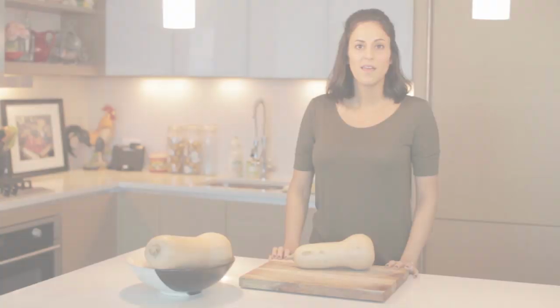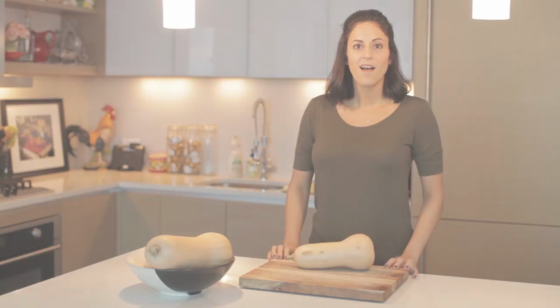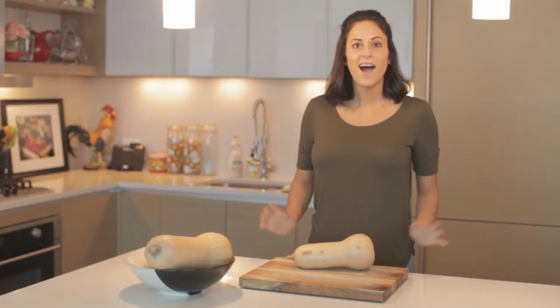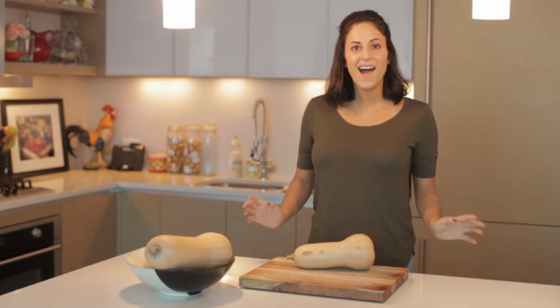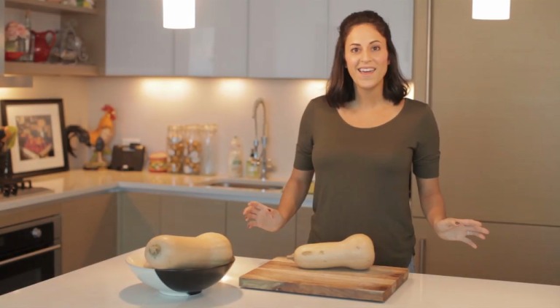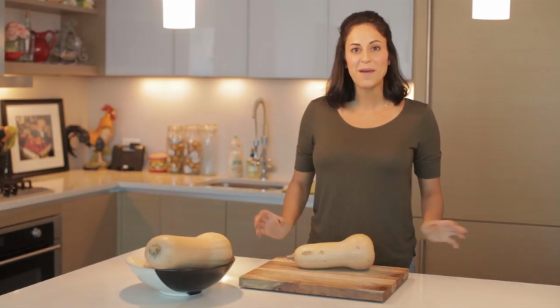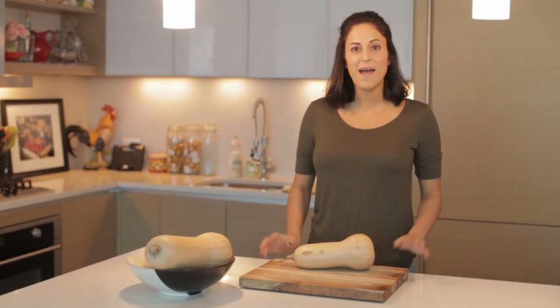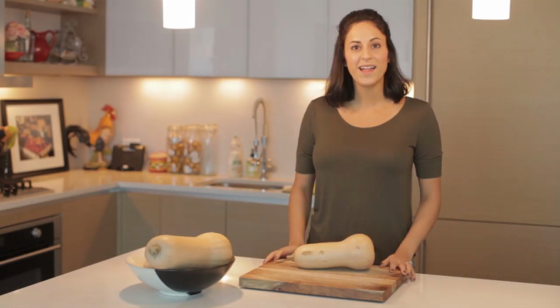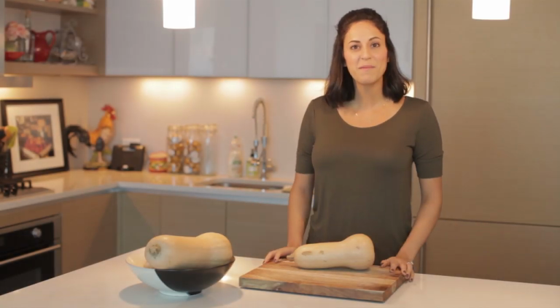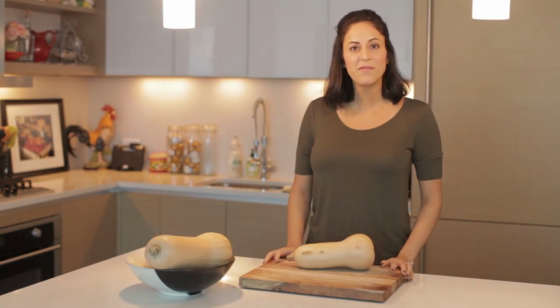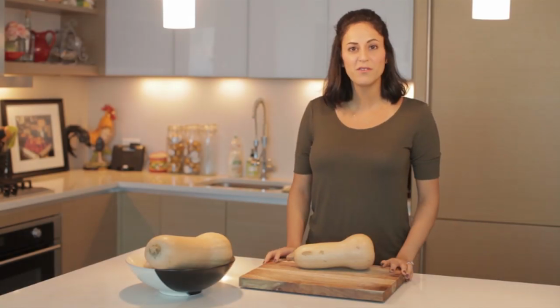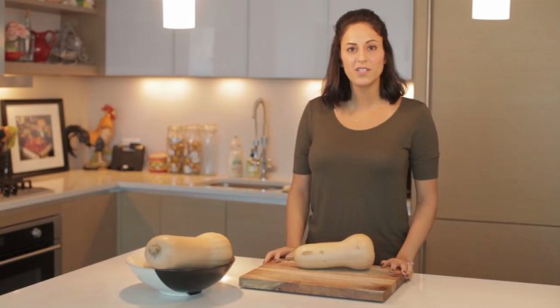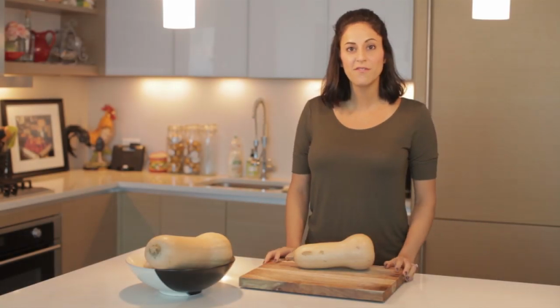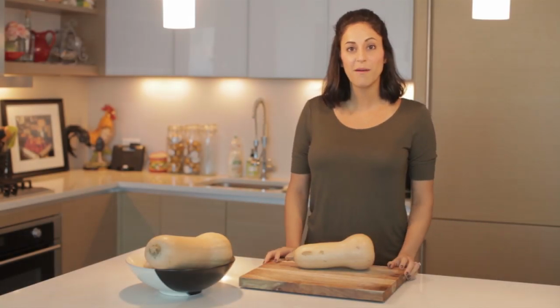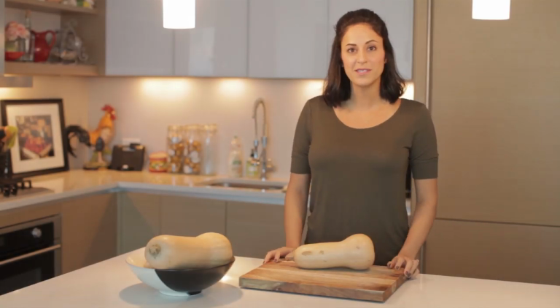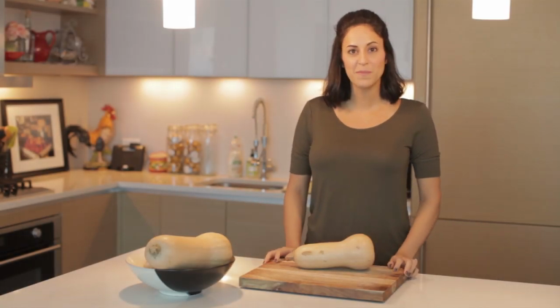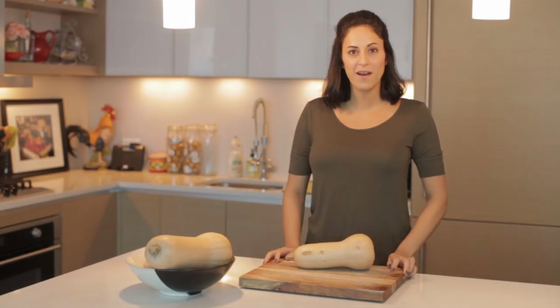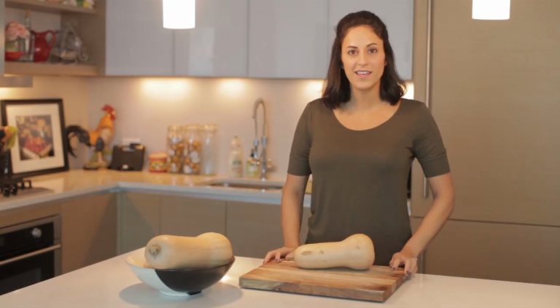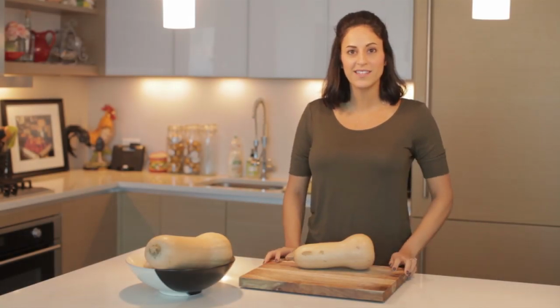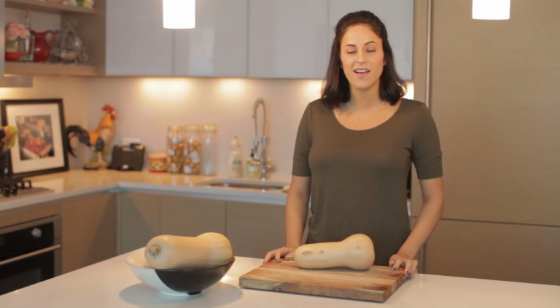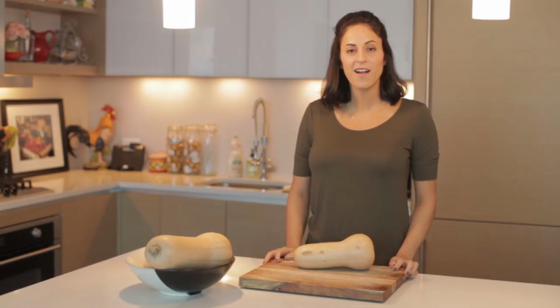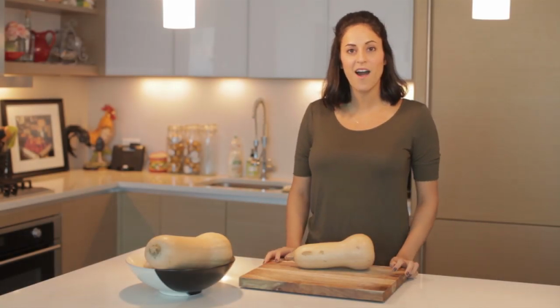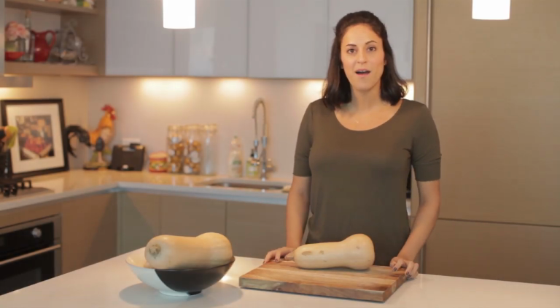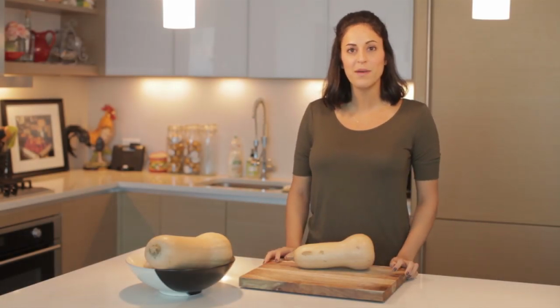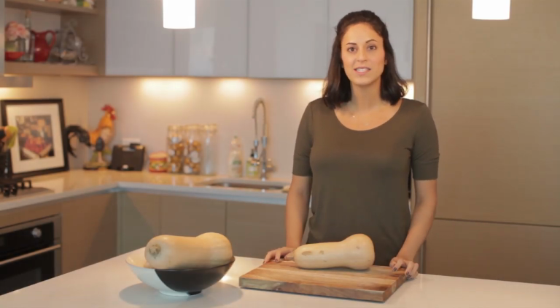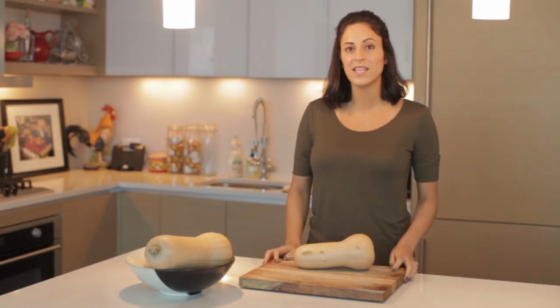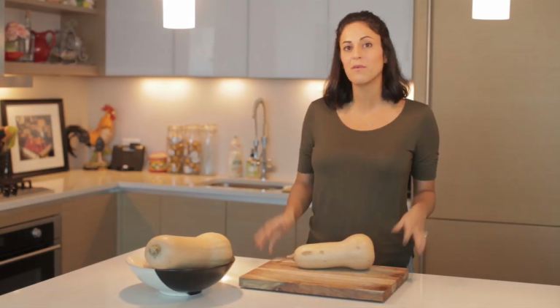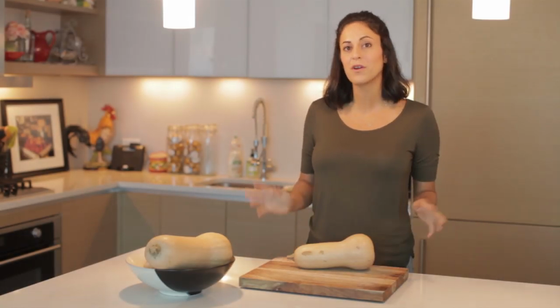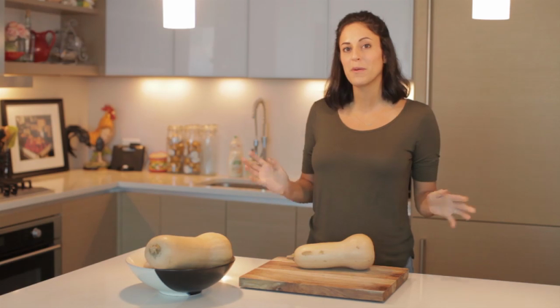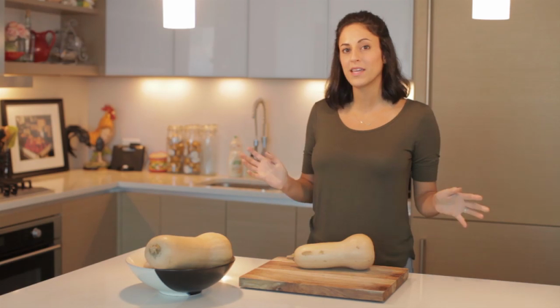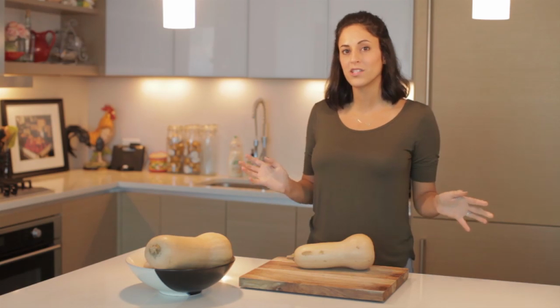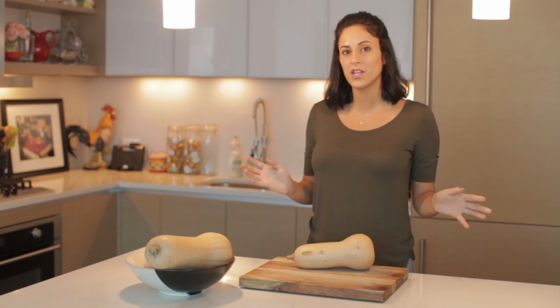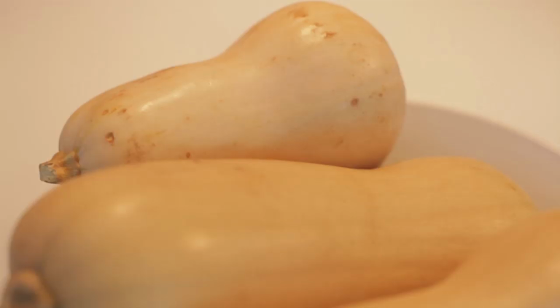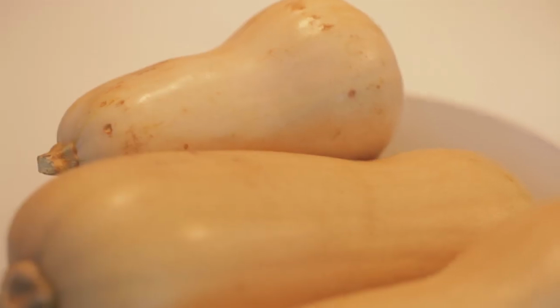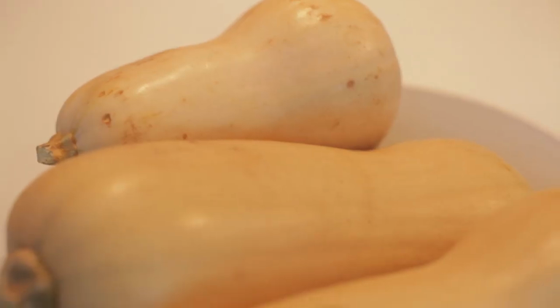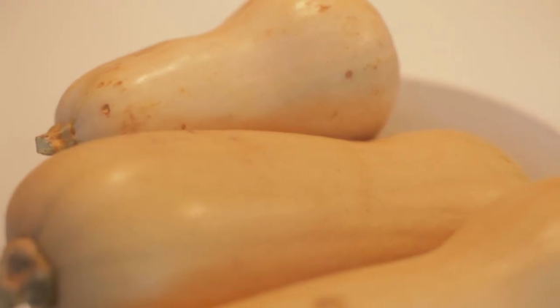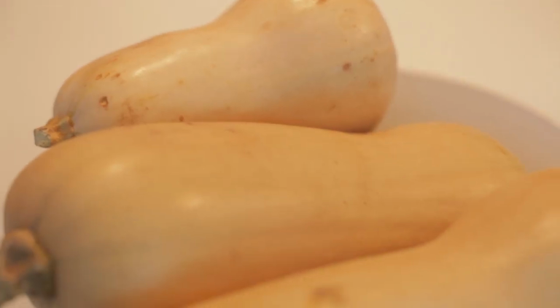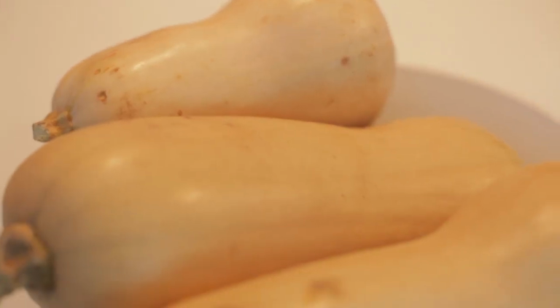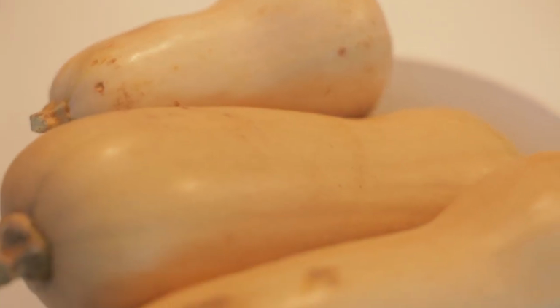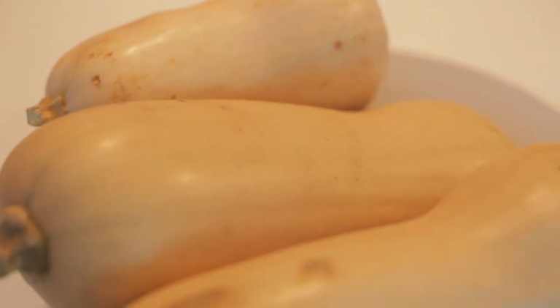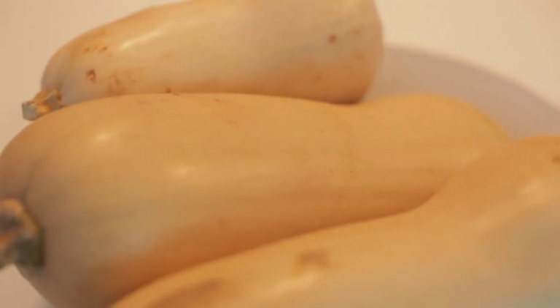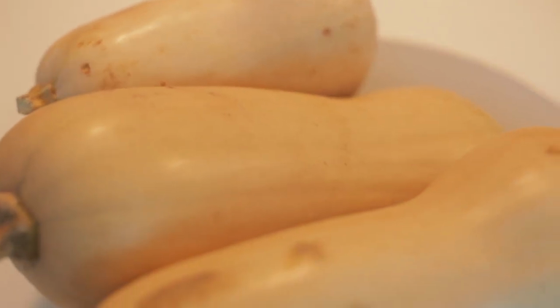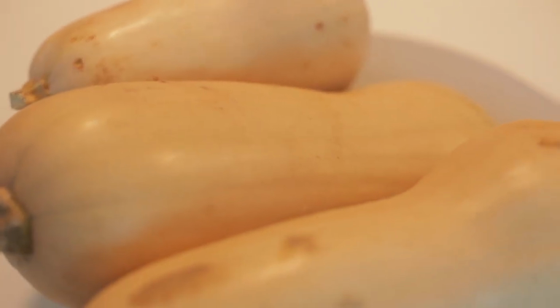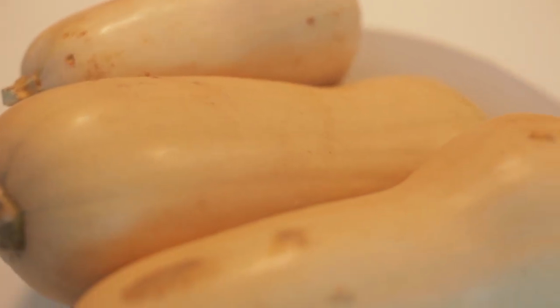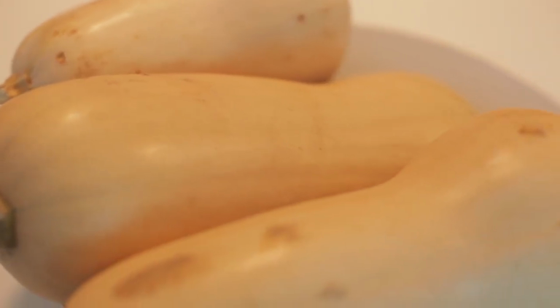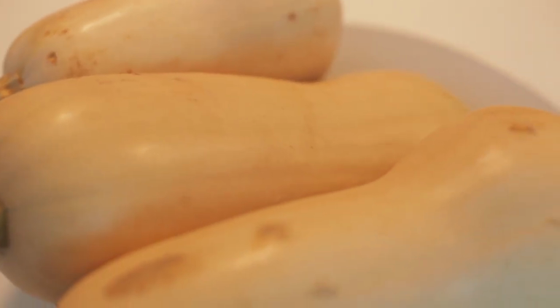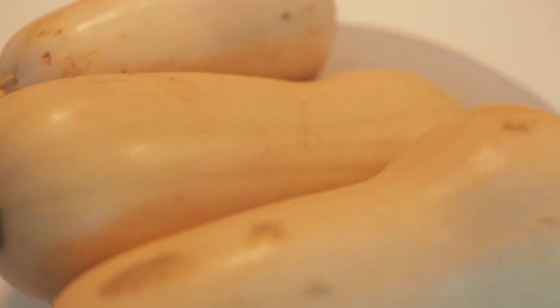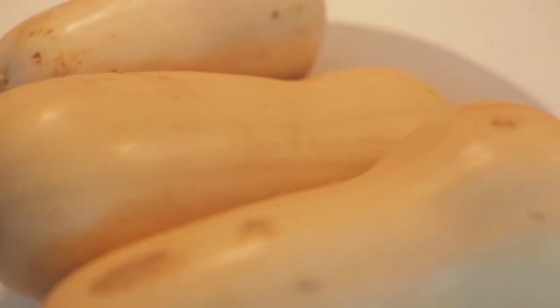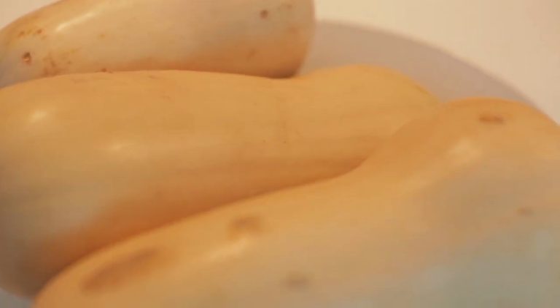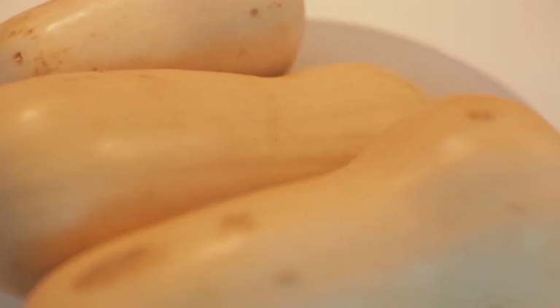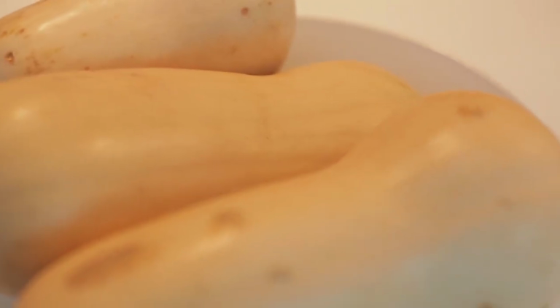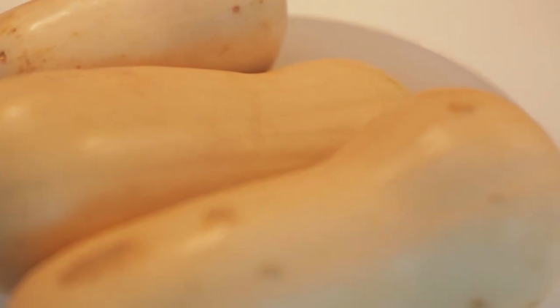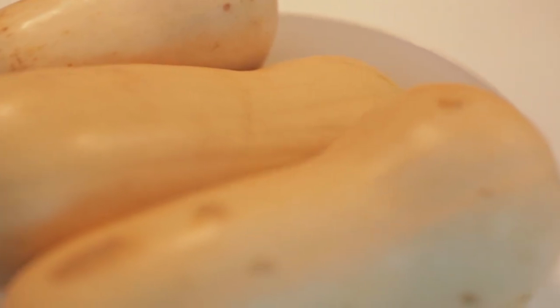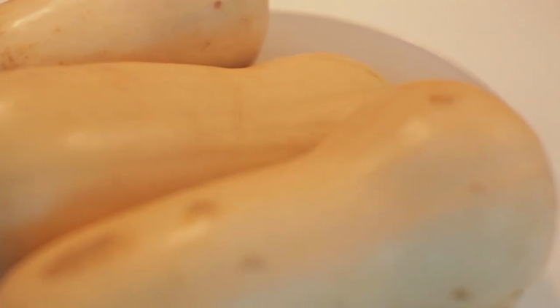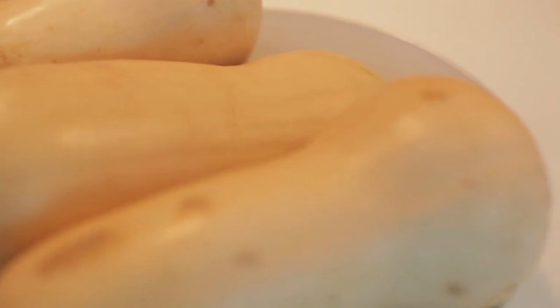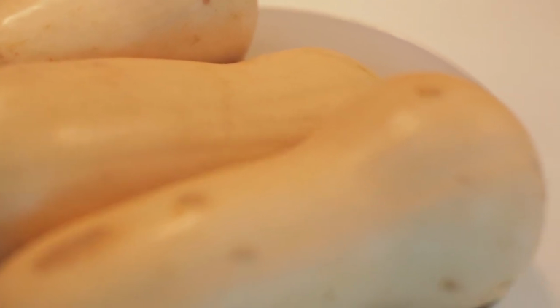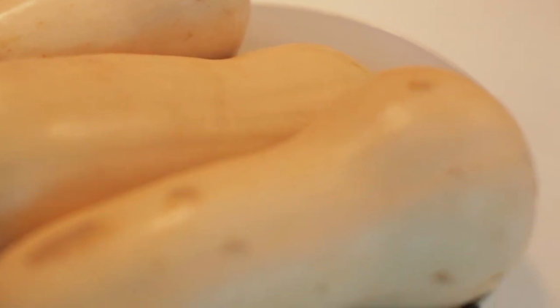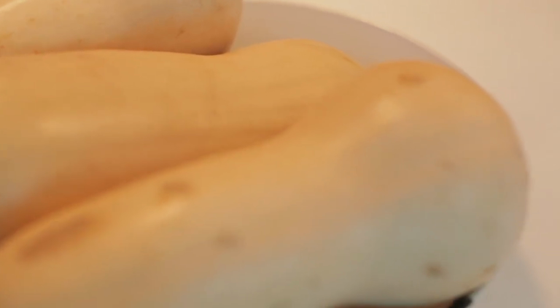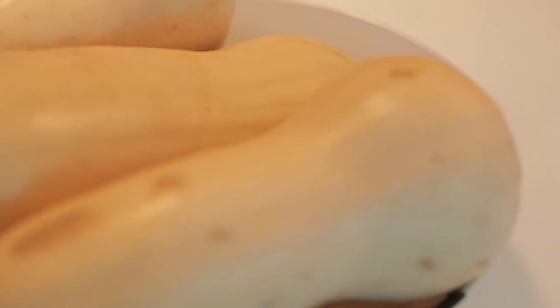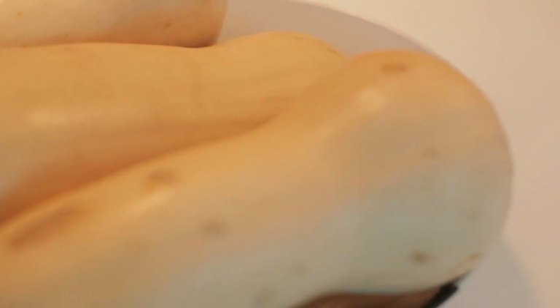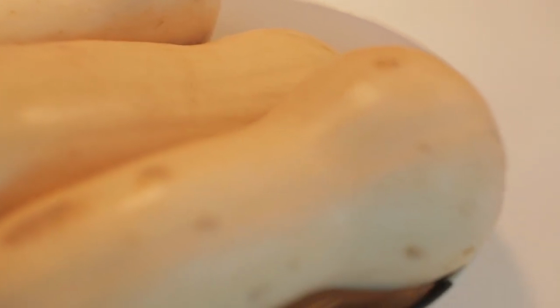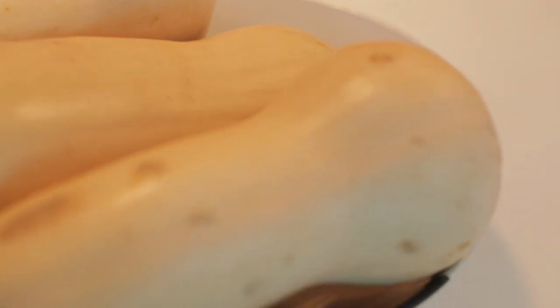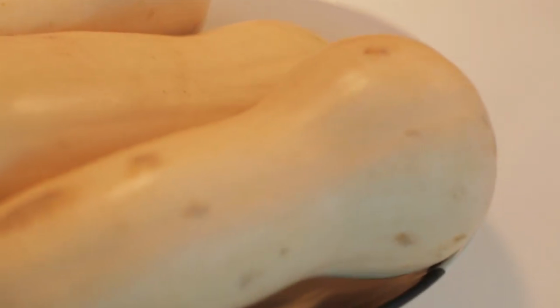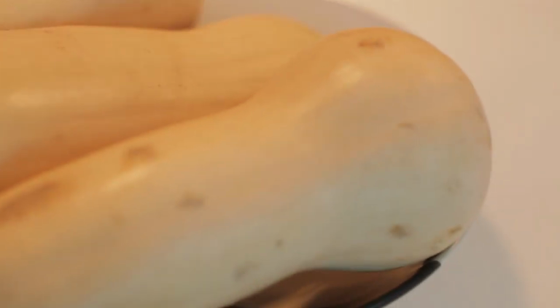Hi, I'm Ally Maffucci from Inspiralize.com and today we're in my kitchen and I'm going to show you how to pick out the best butternut squash for spiralizing.